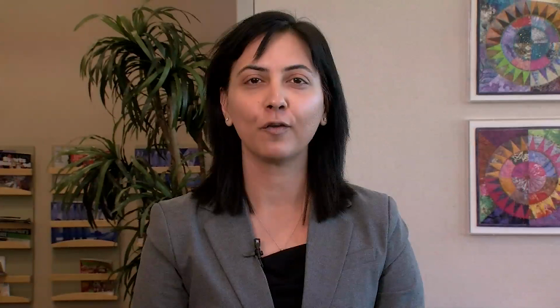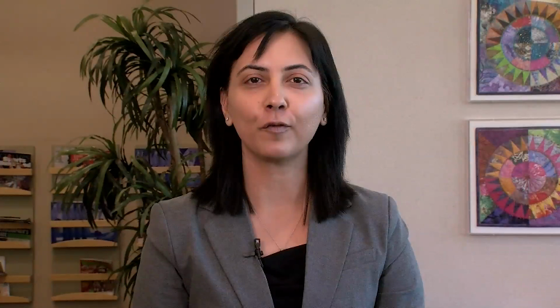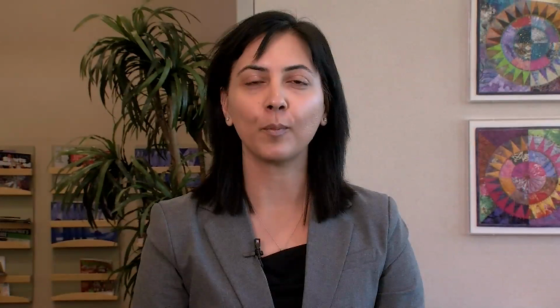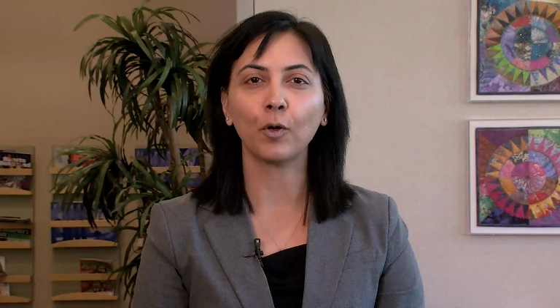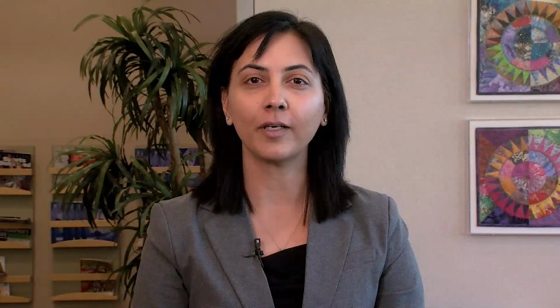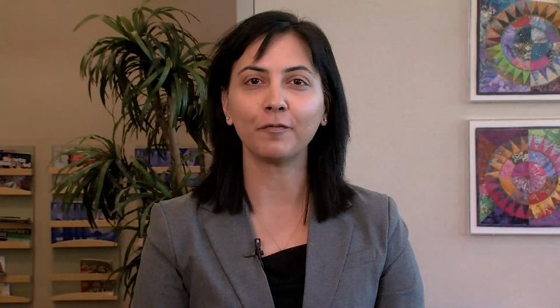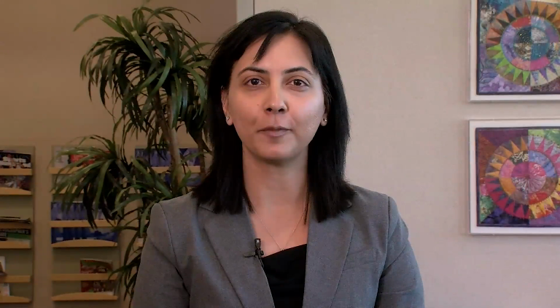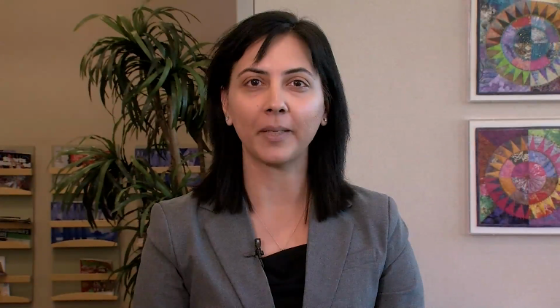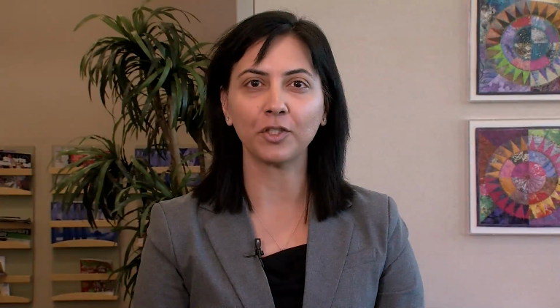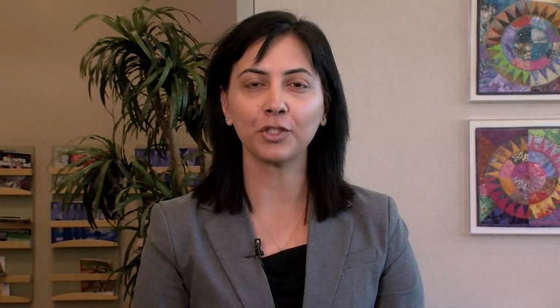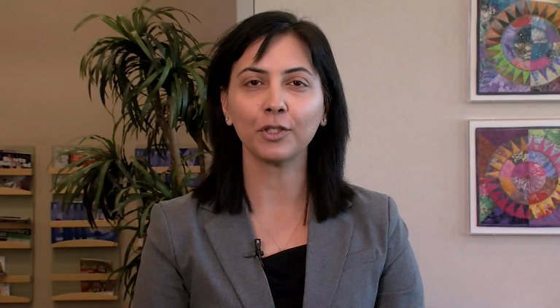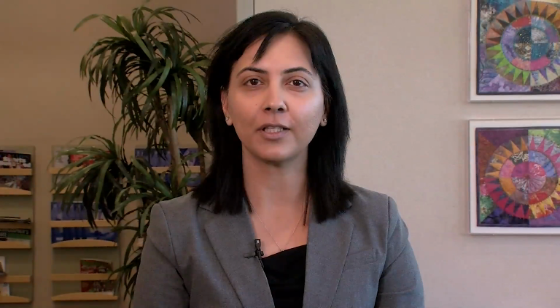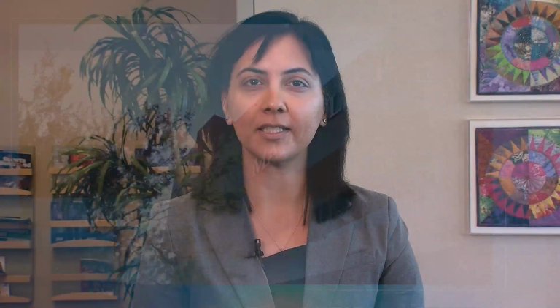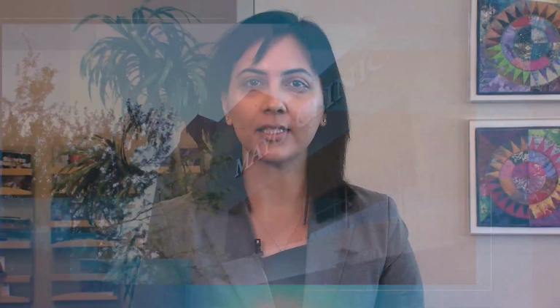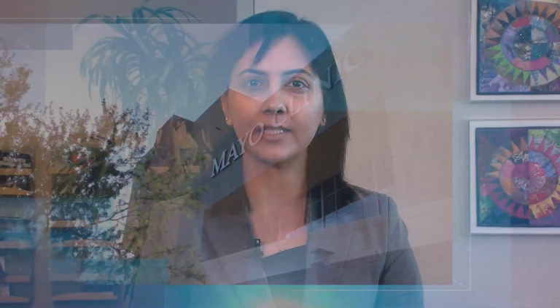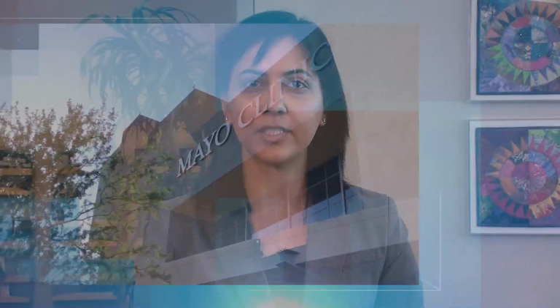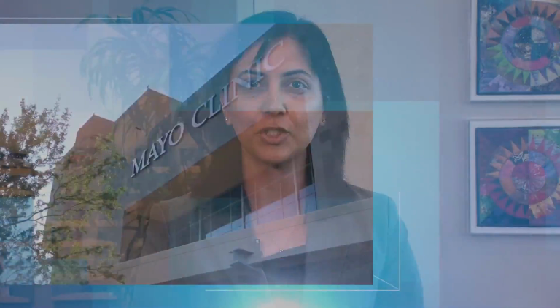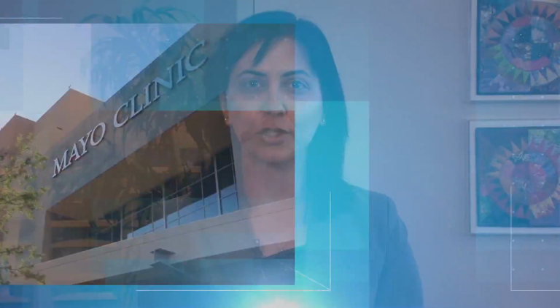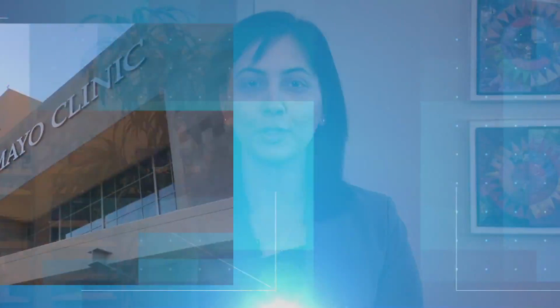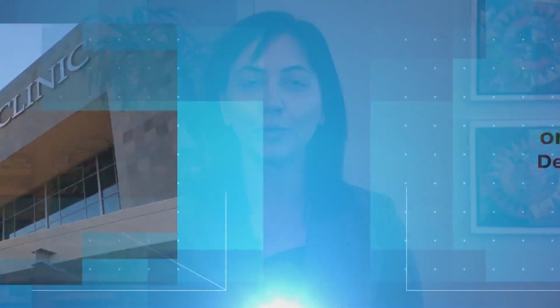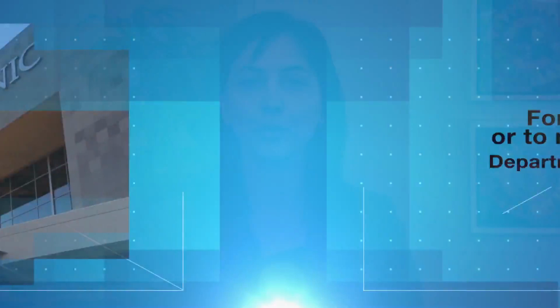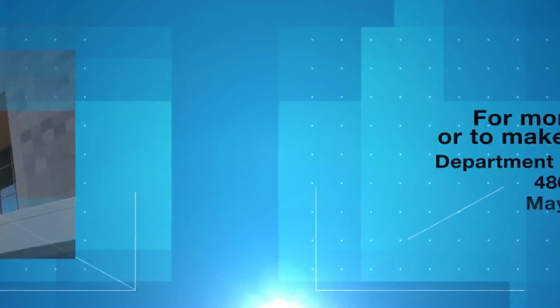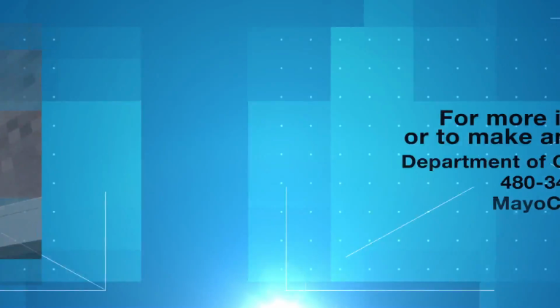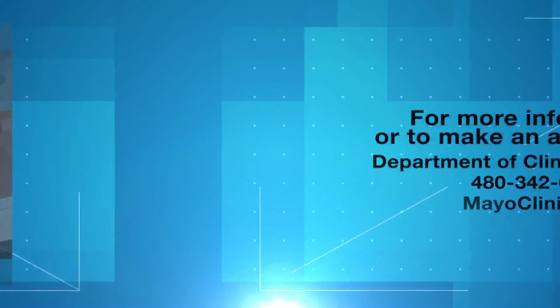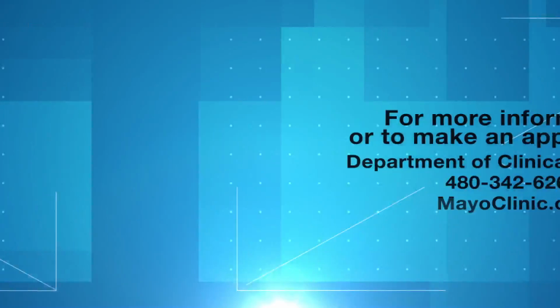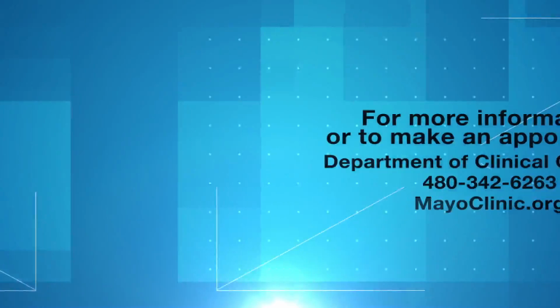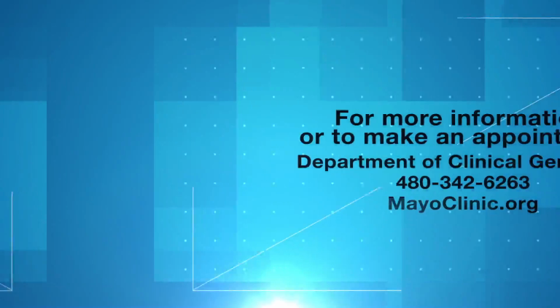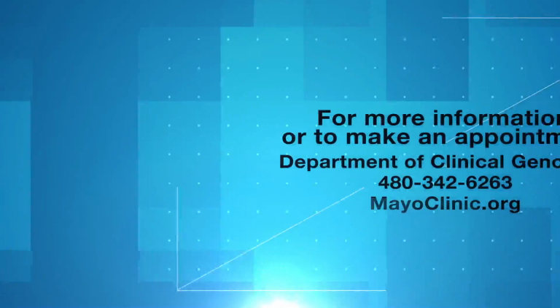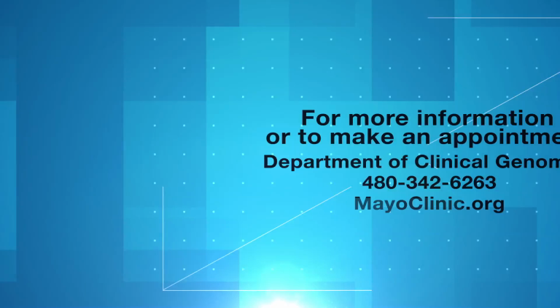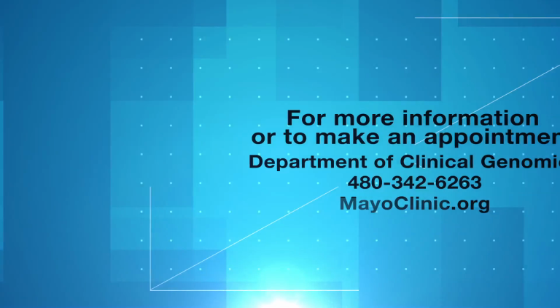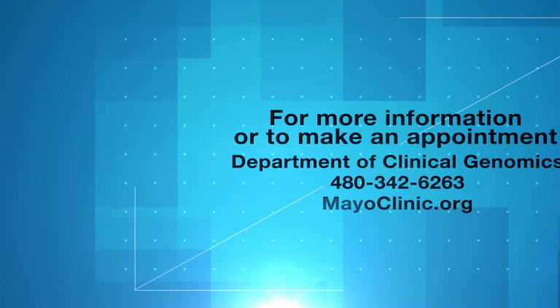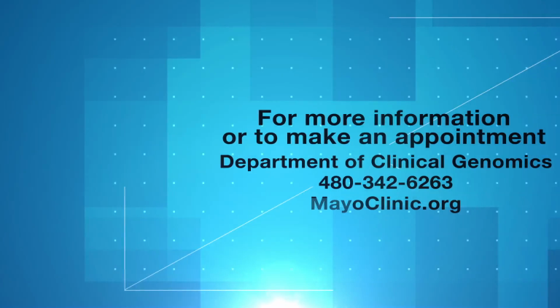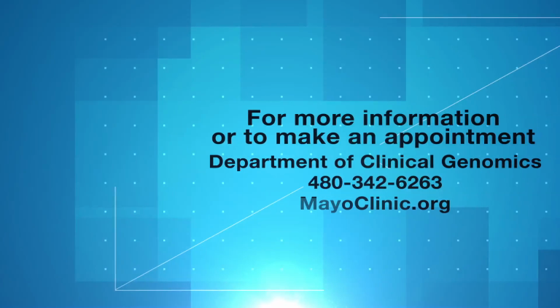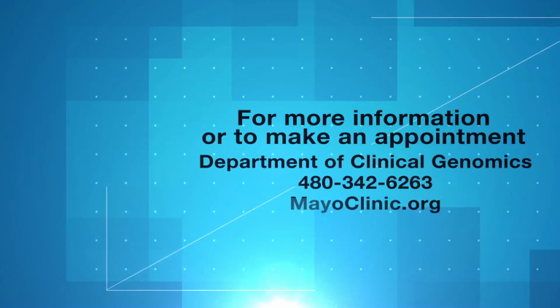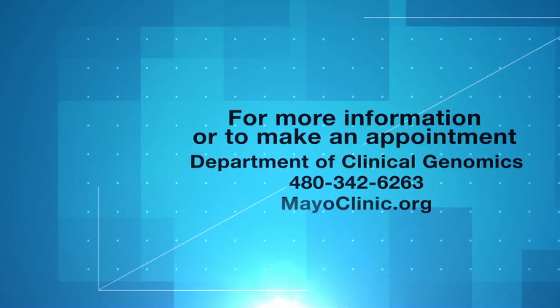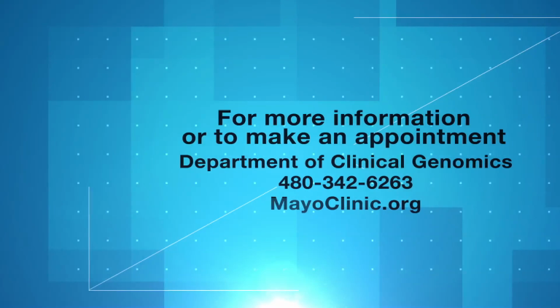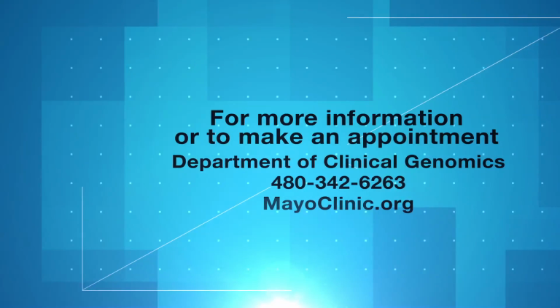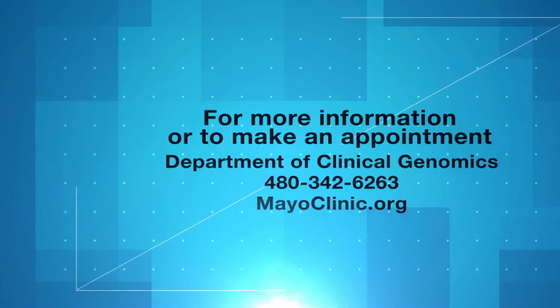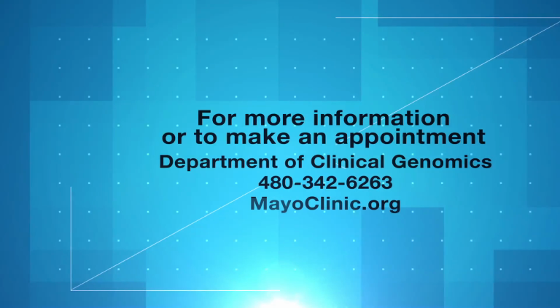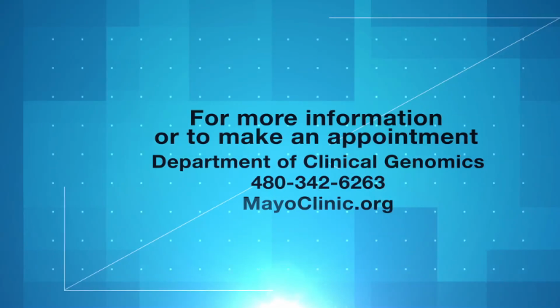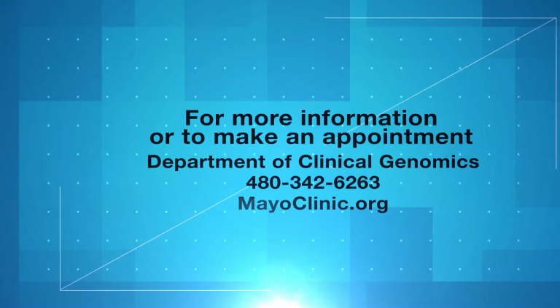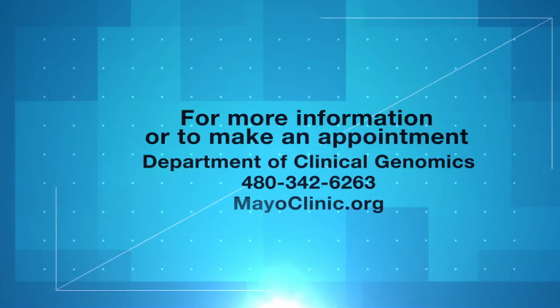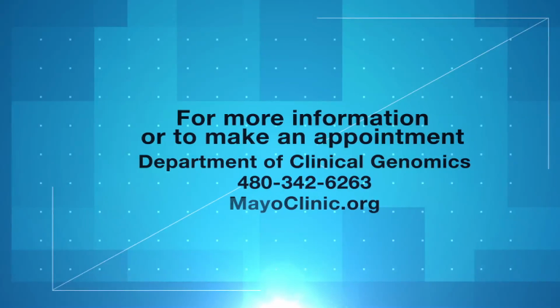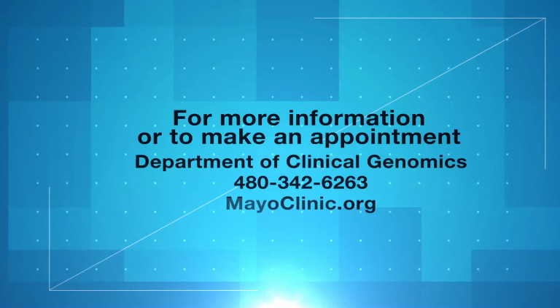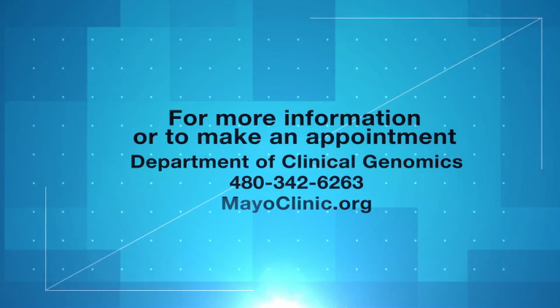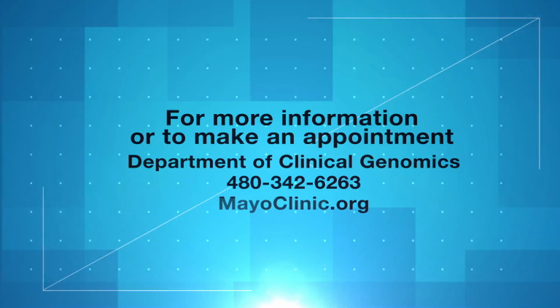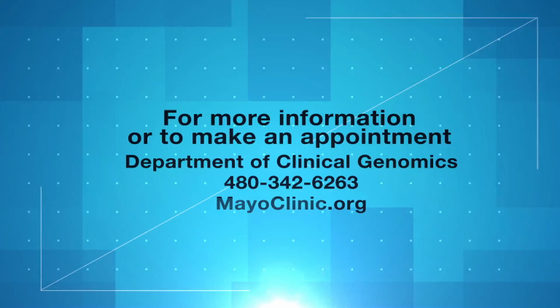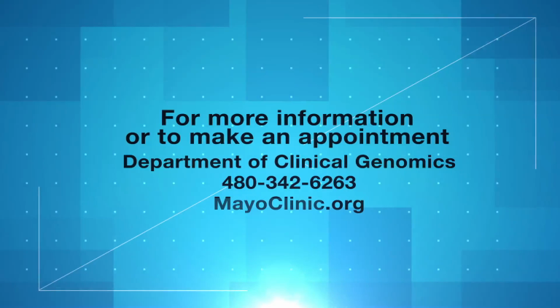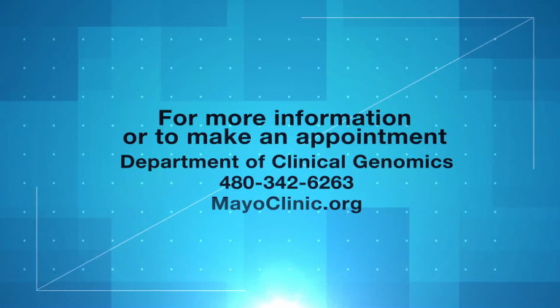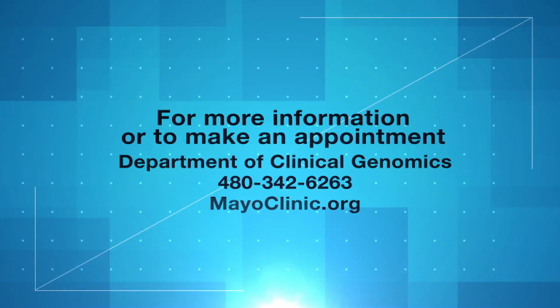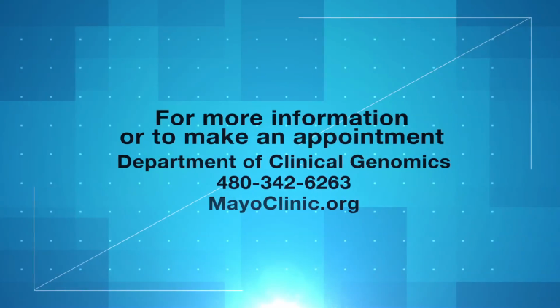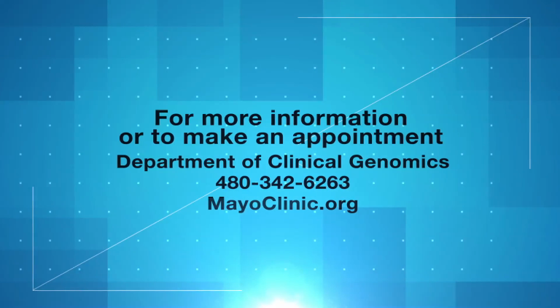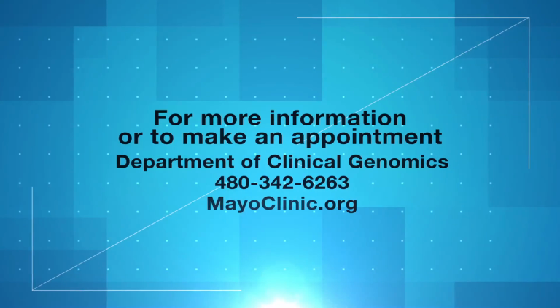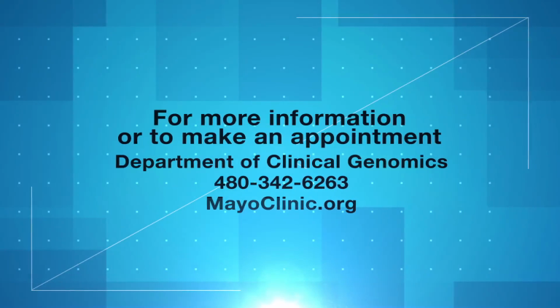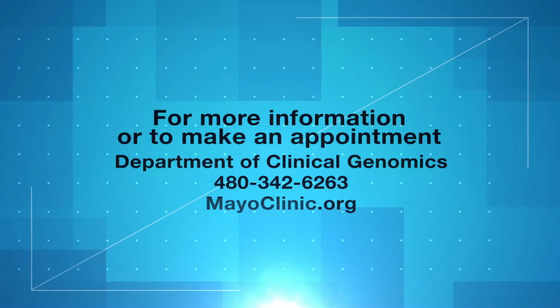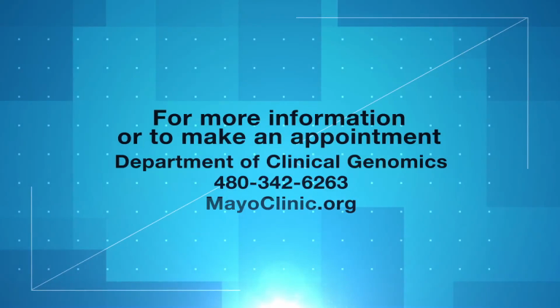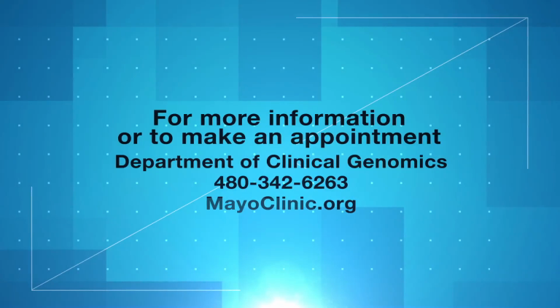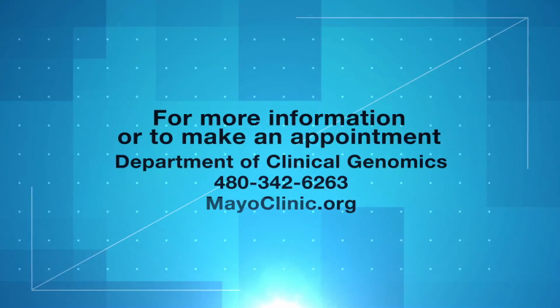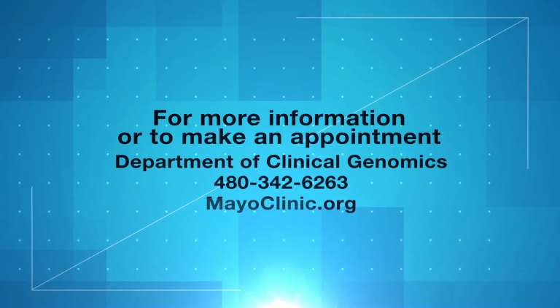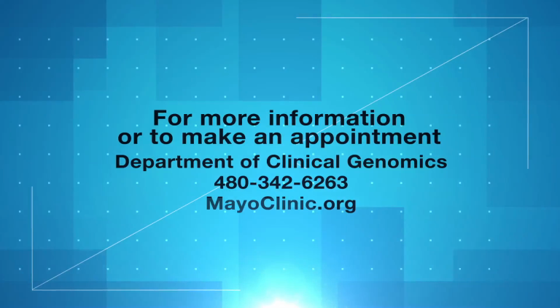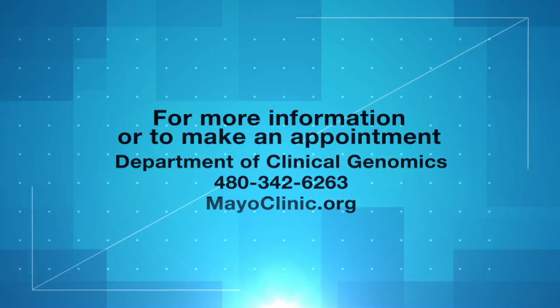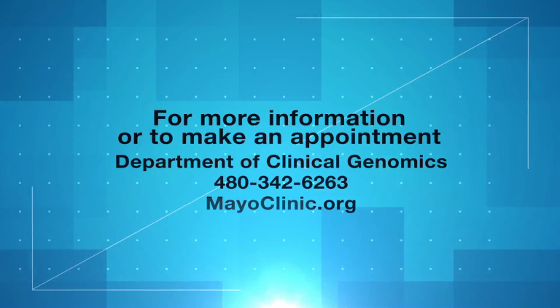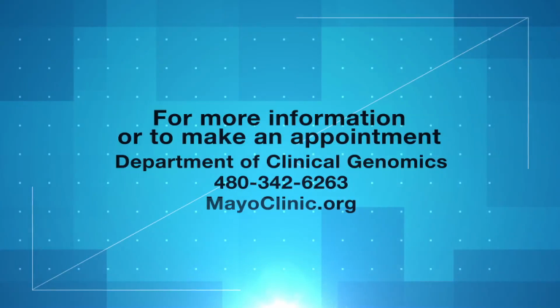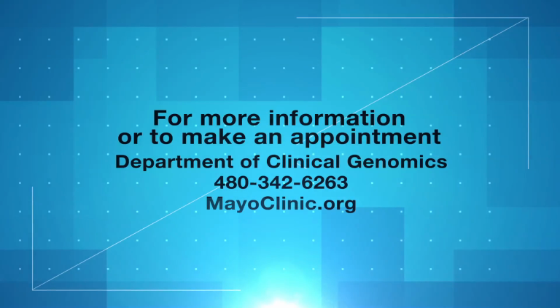For more information on this condition or to refer a patient to us, please call us or visit us at mayoclinic.org.